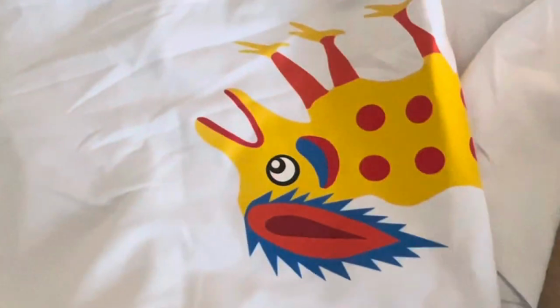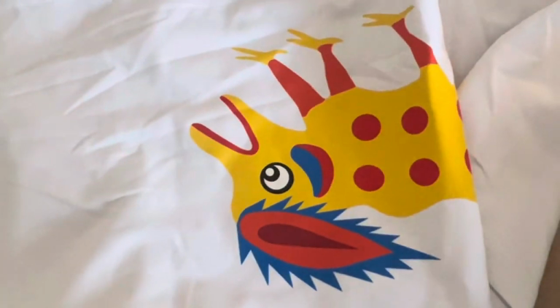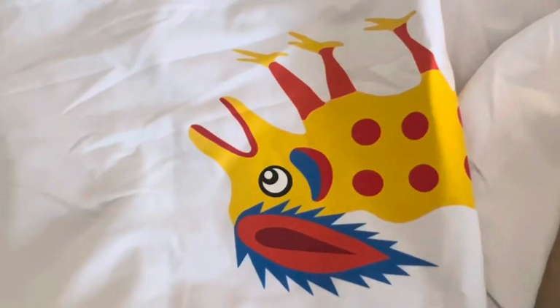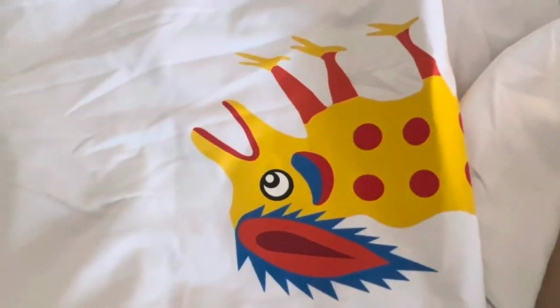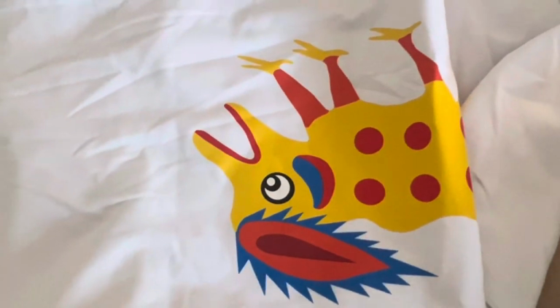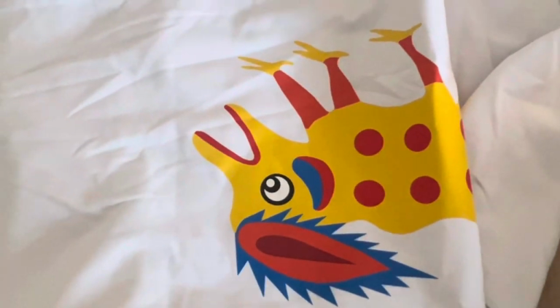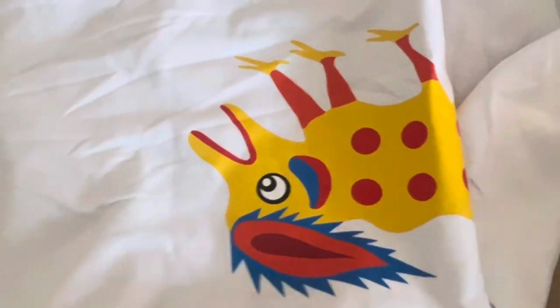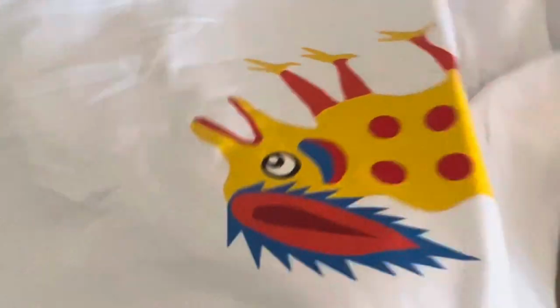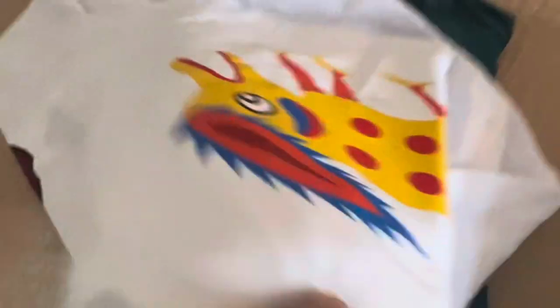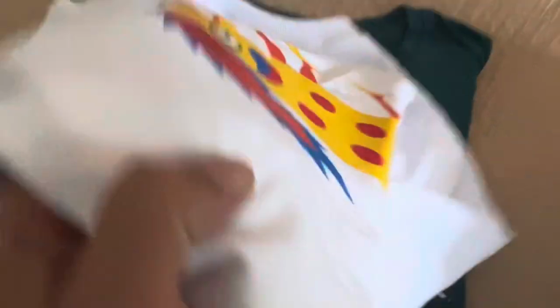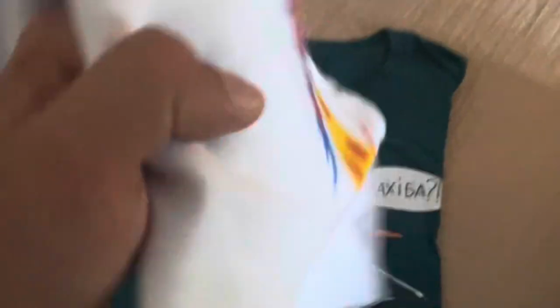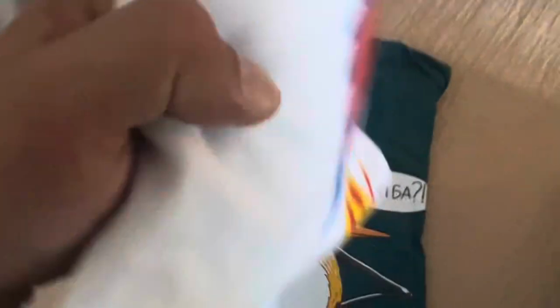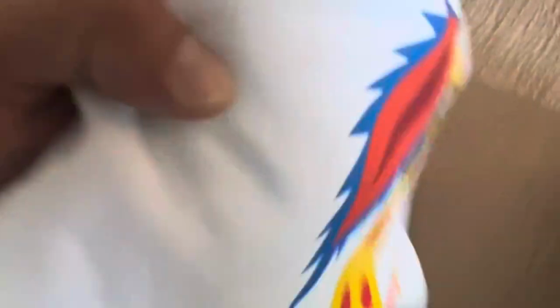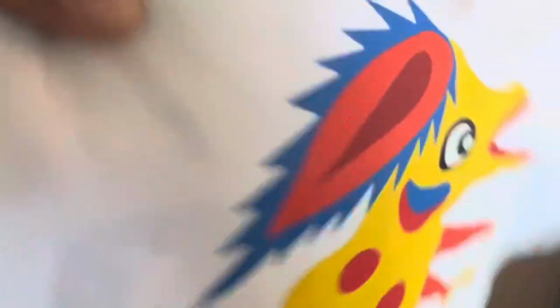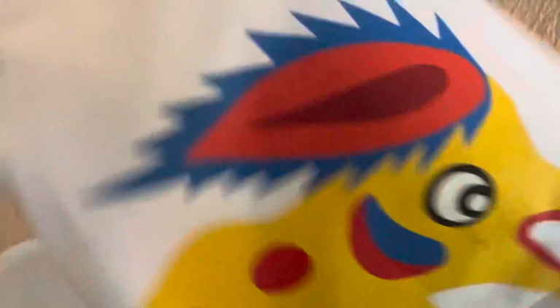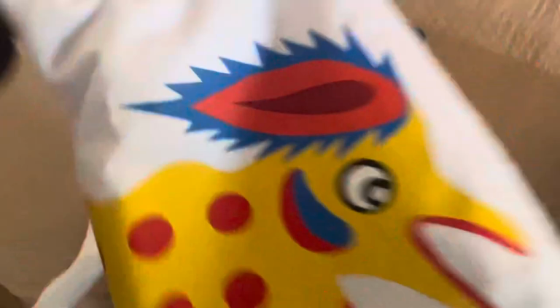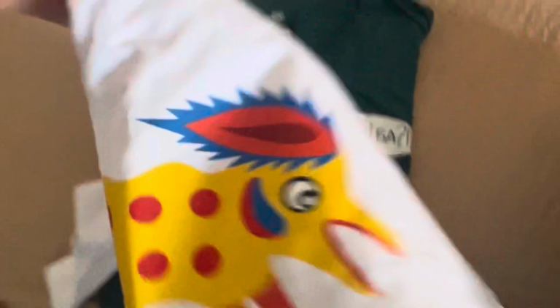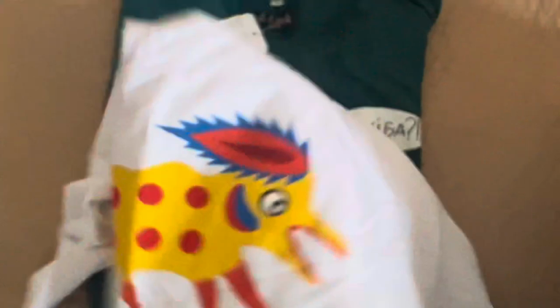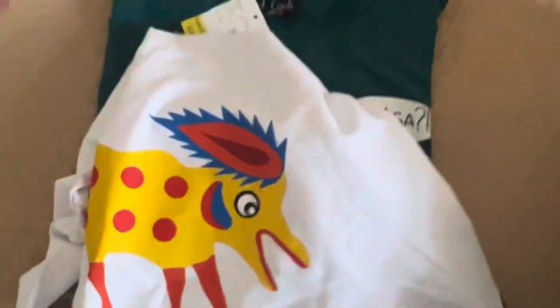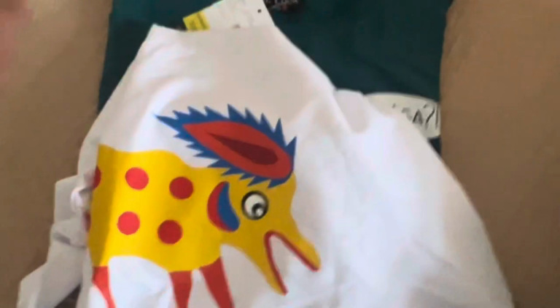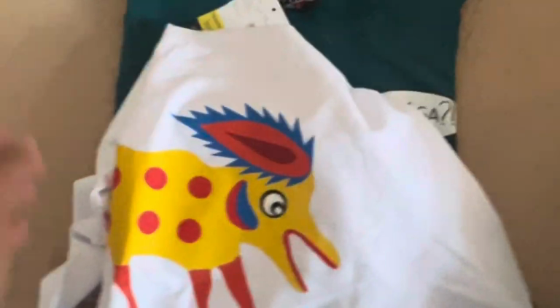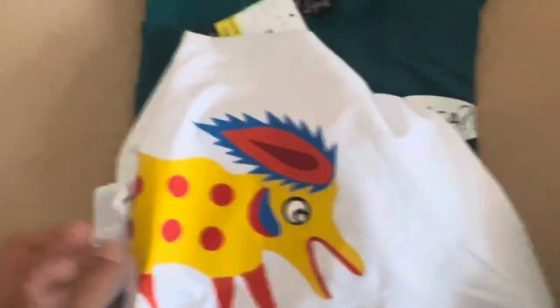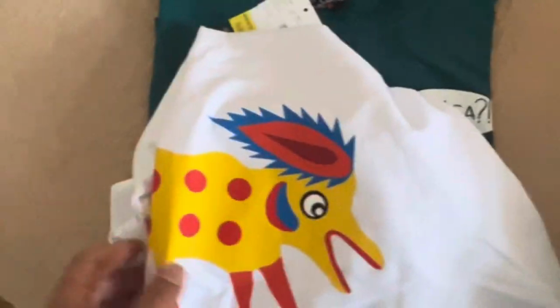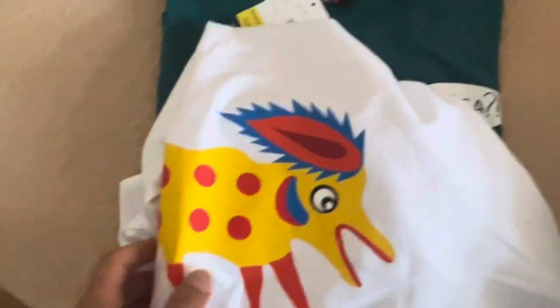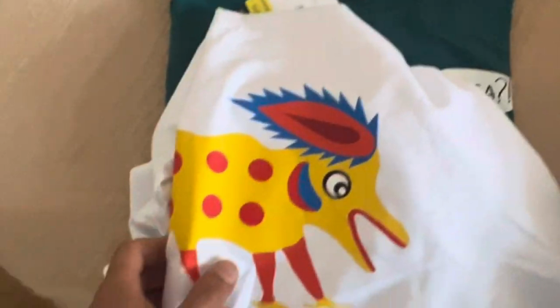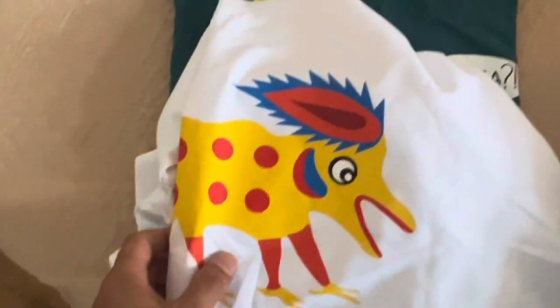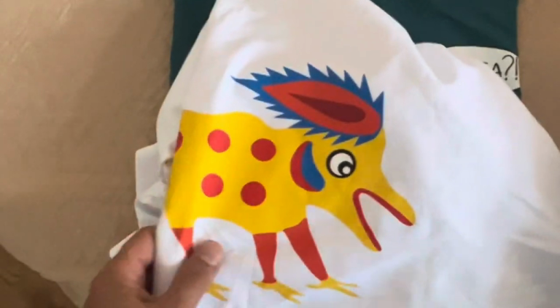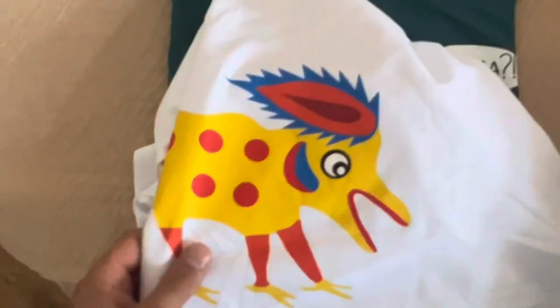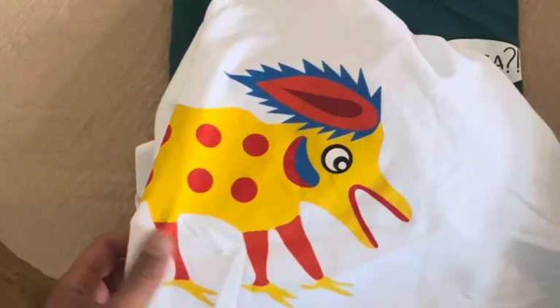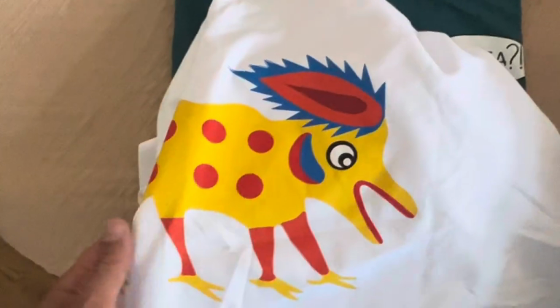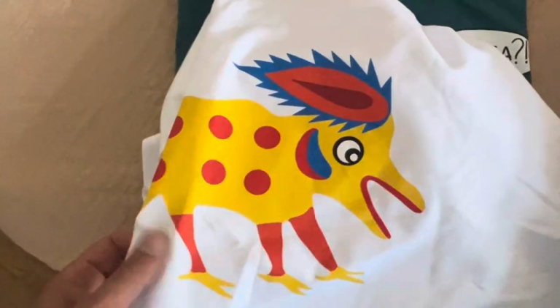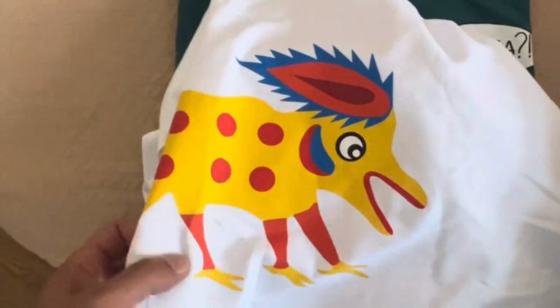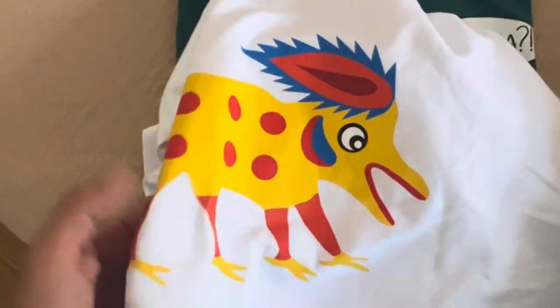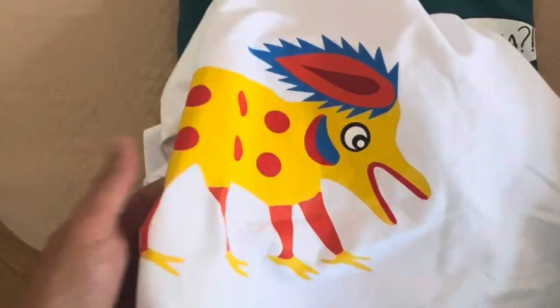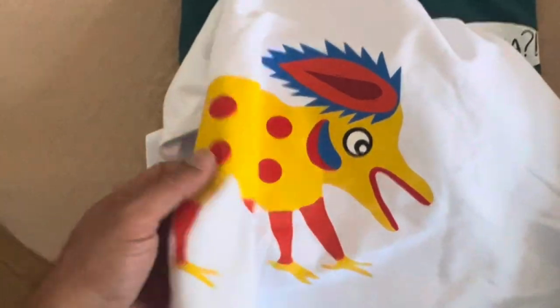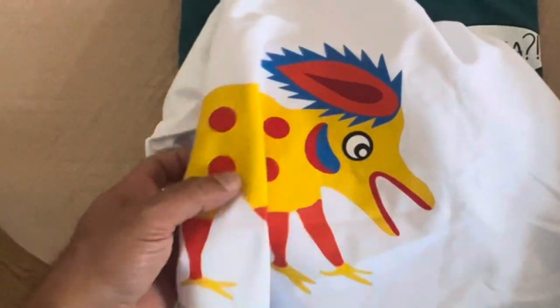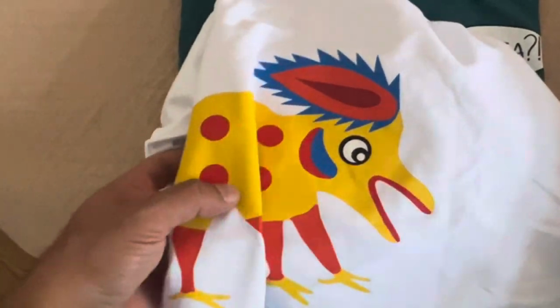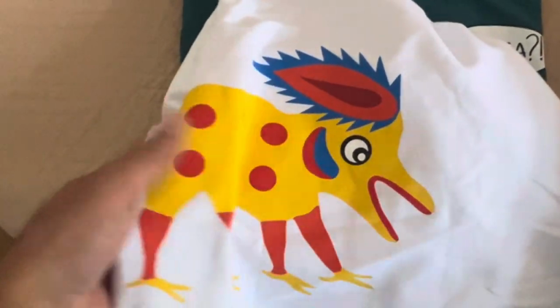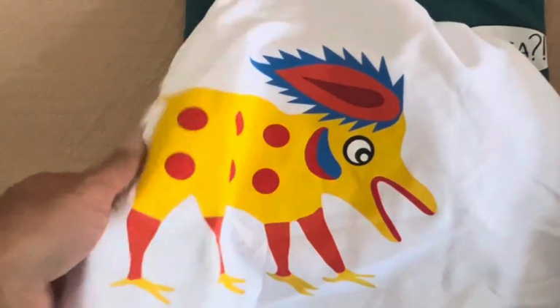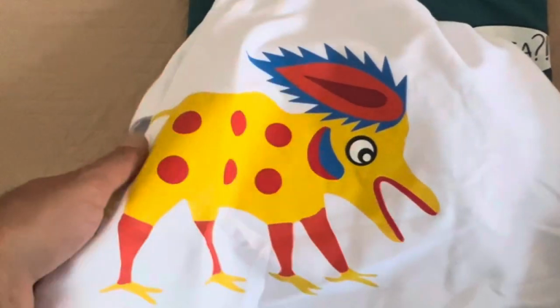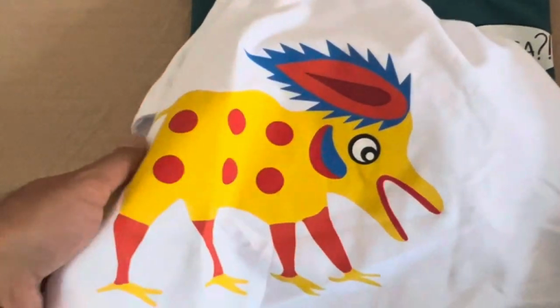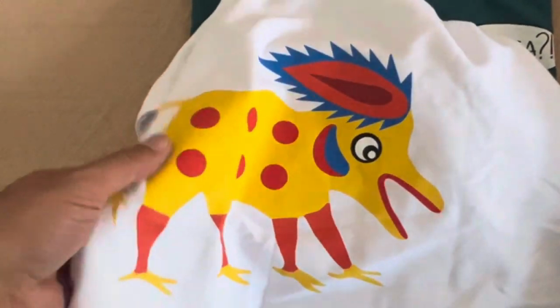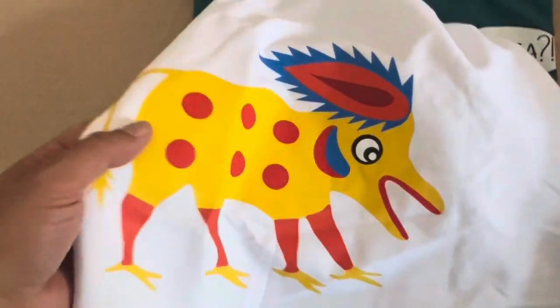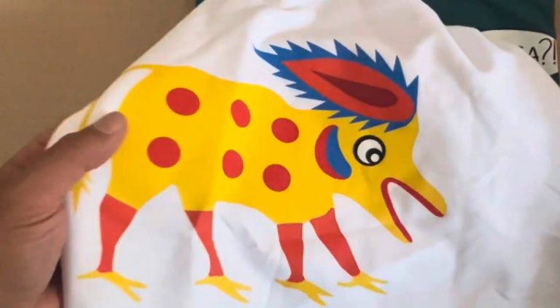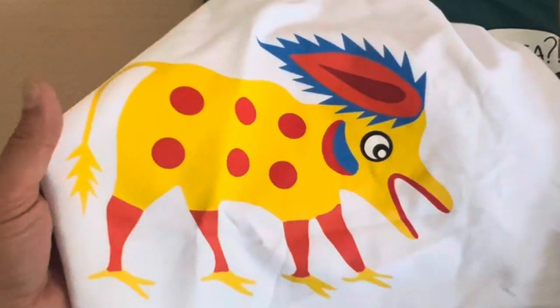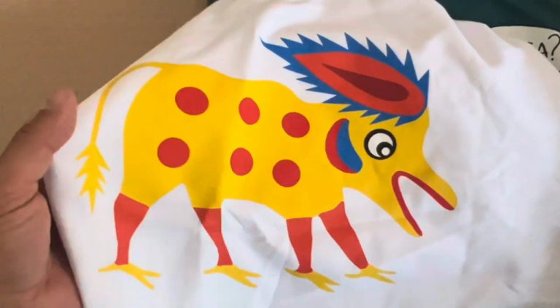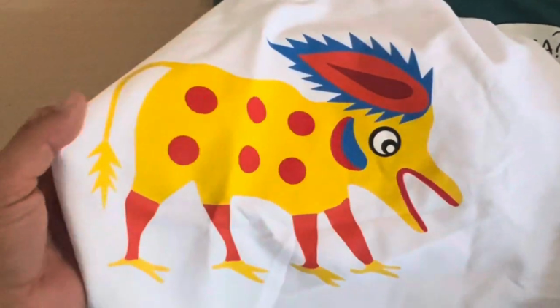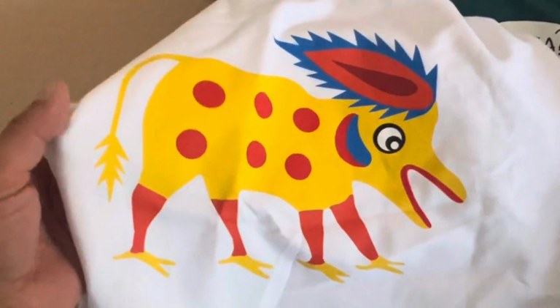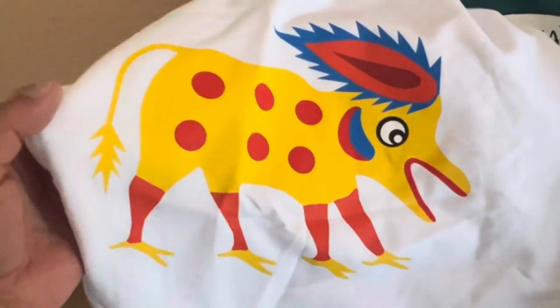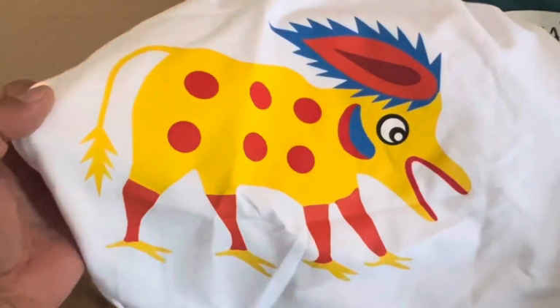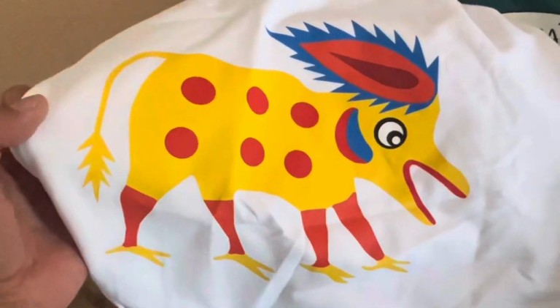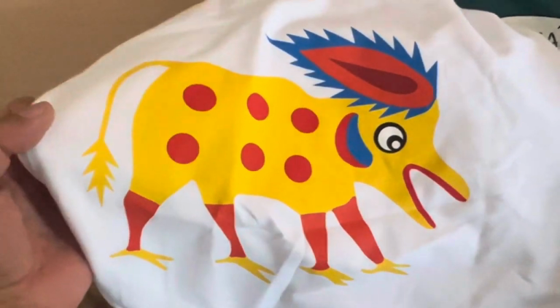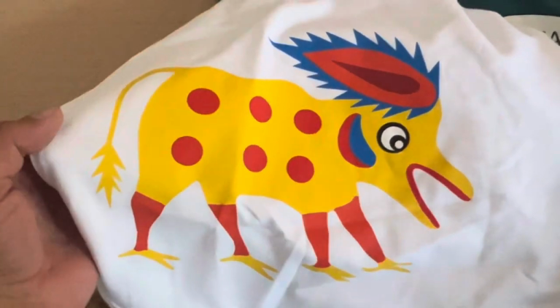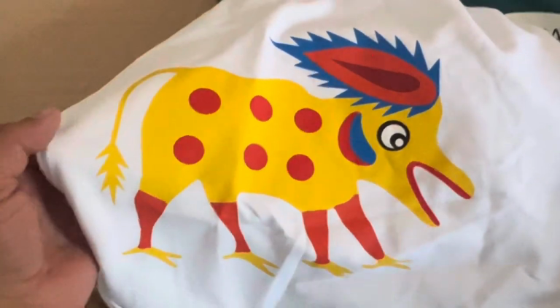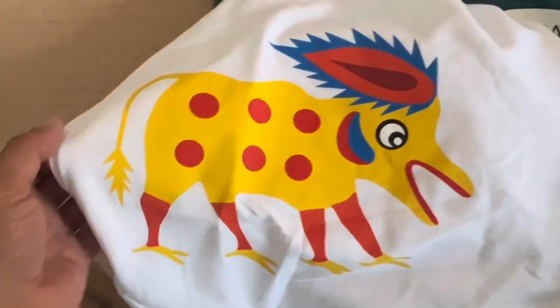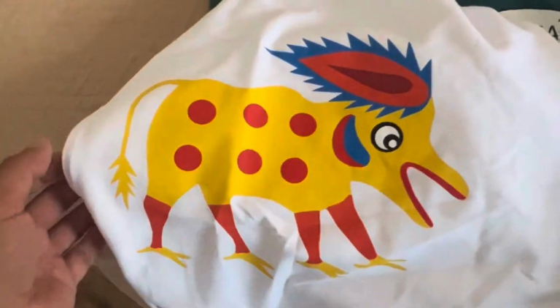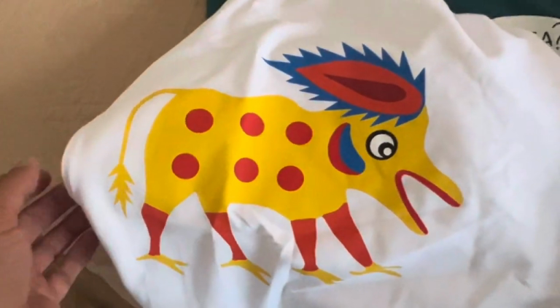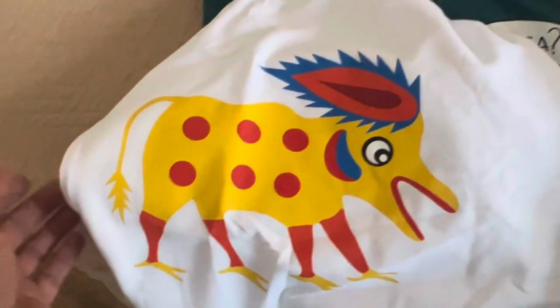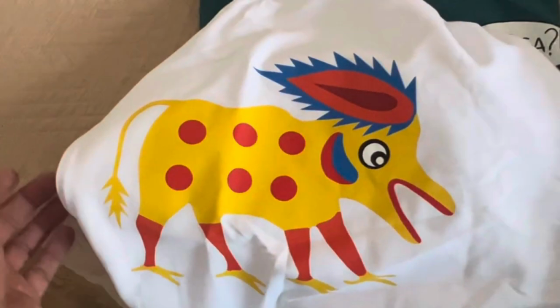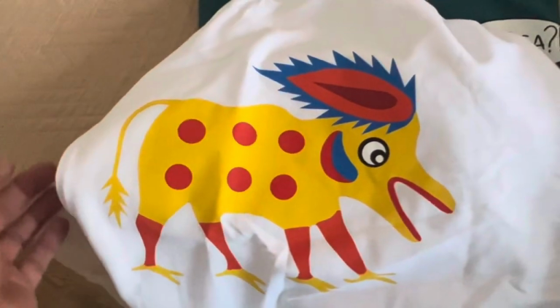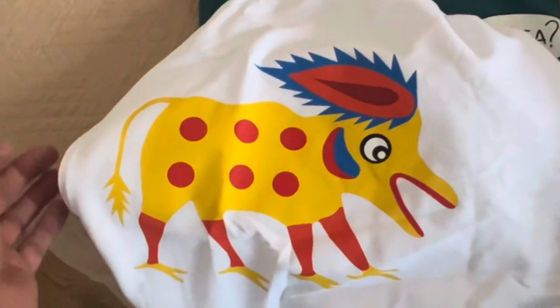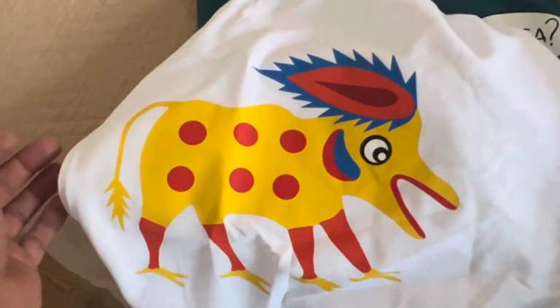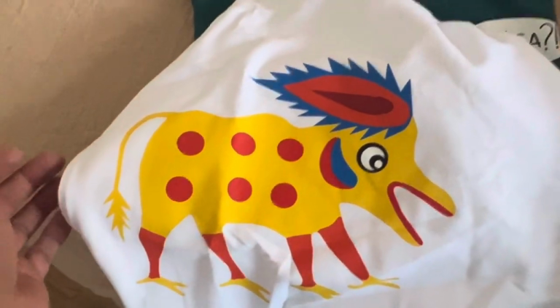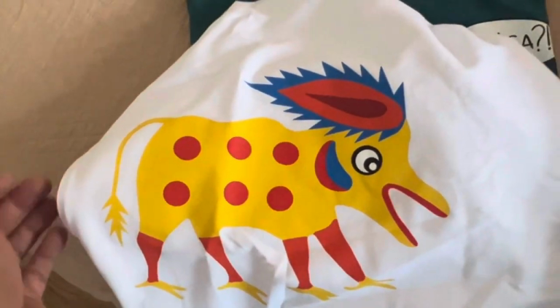Look at that bird — I mean, crikey. You certainly don't get them running around in the British countryside.